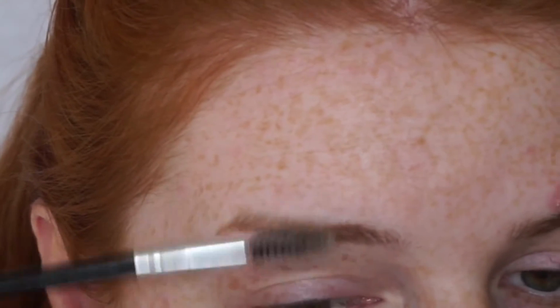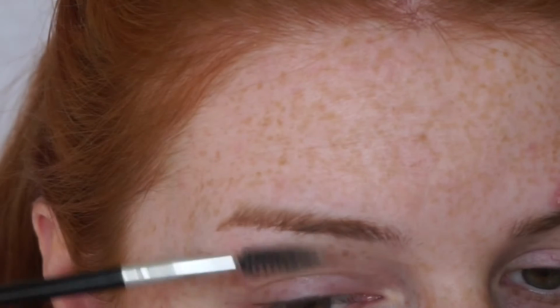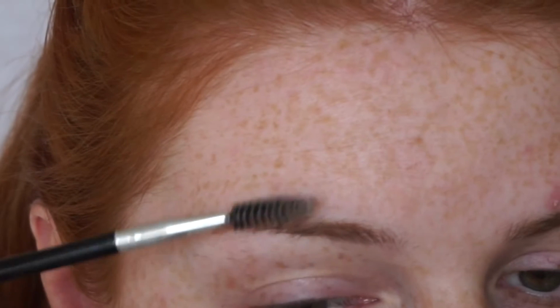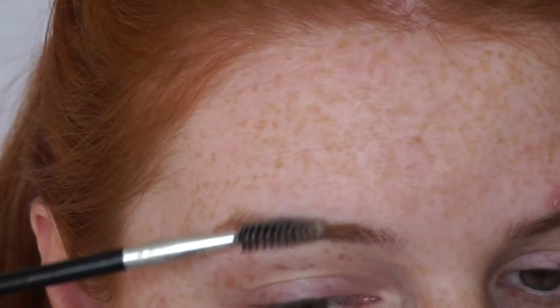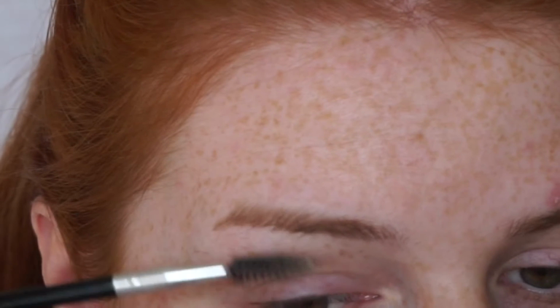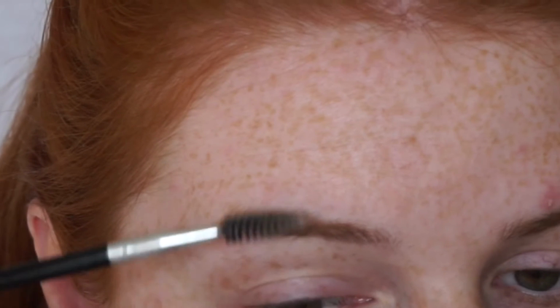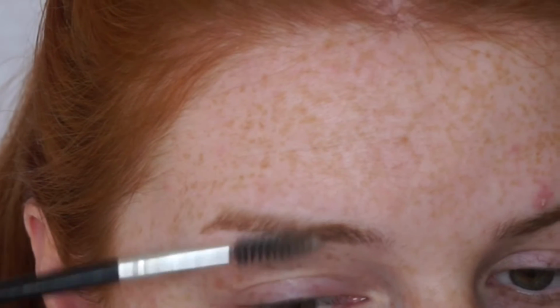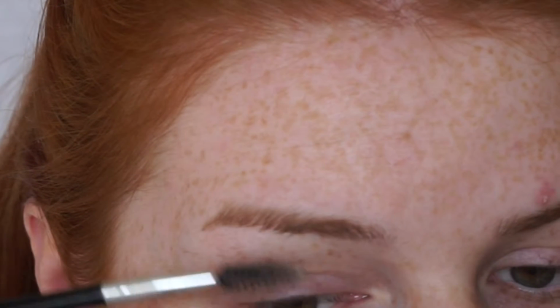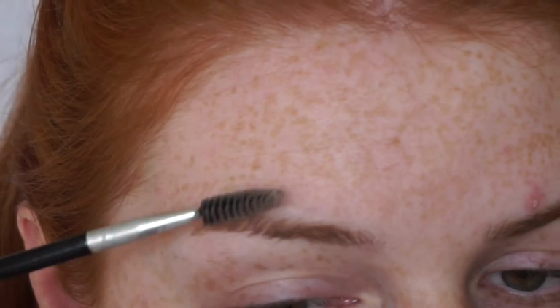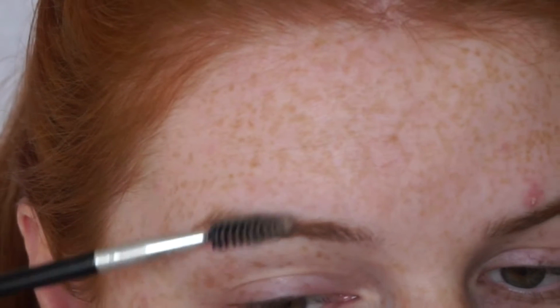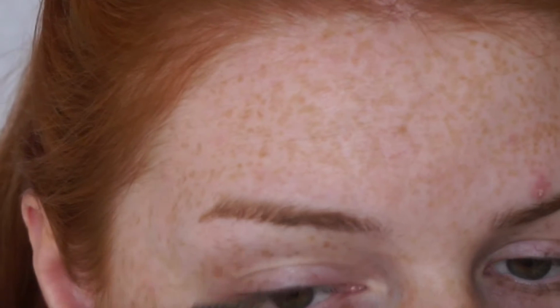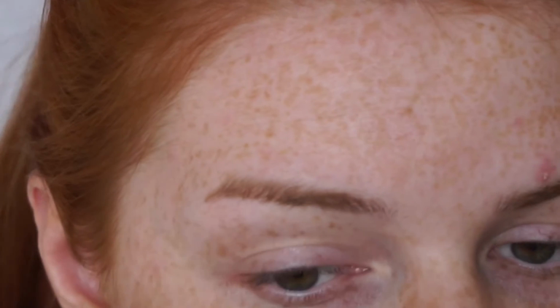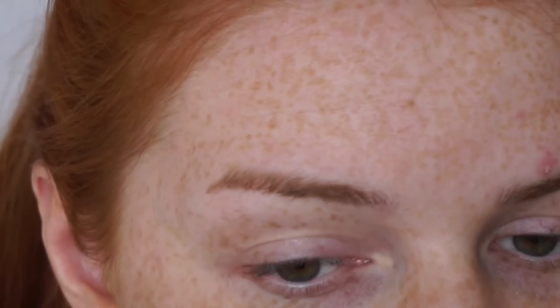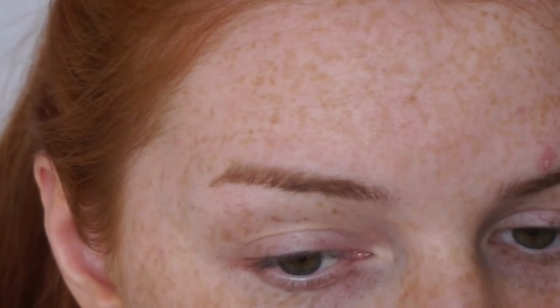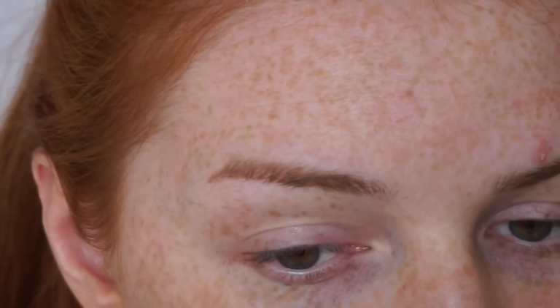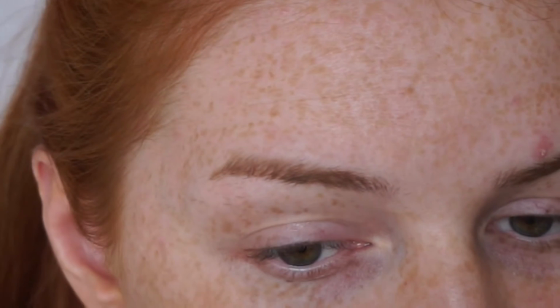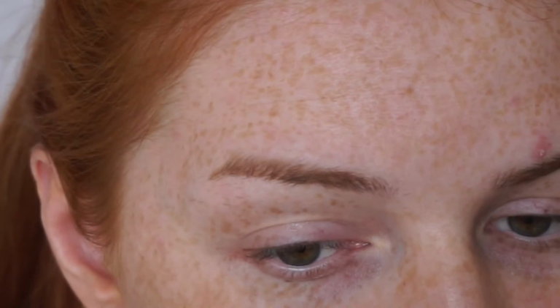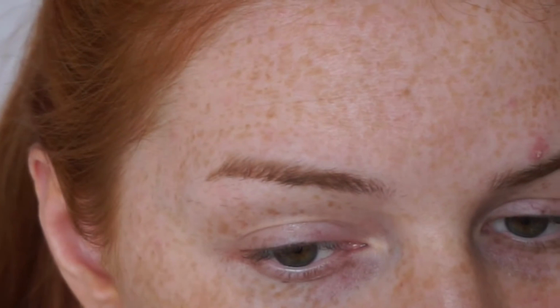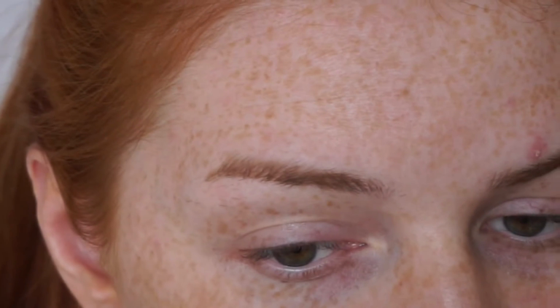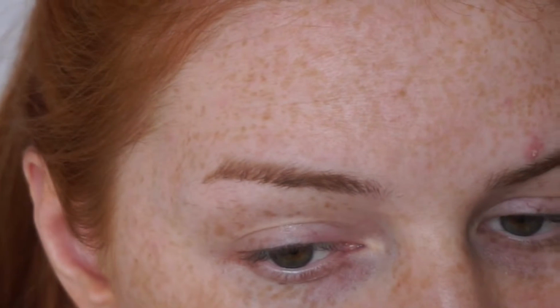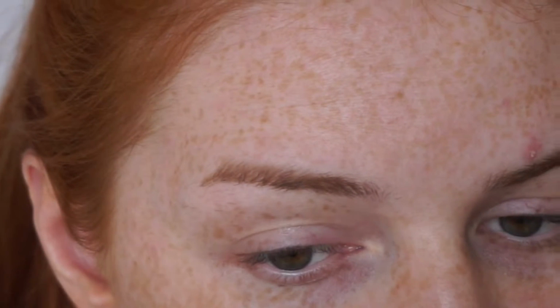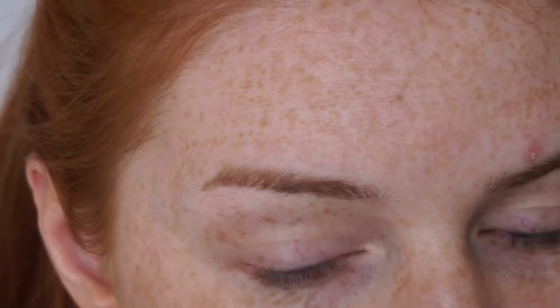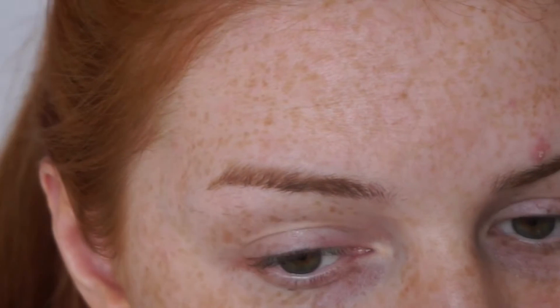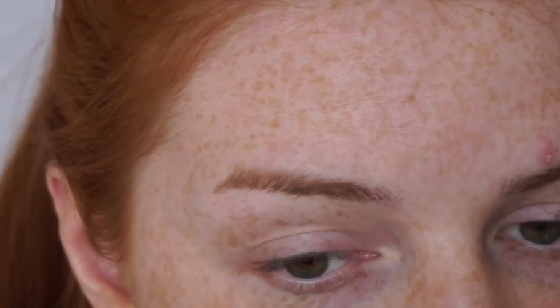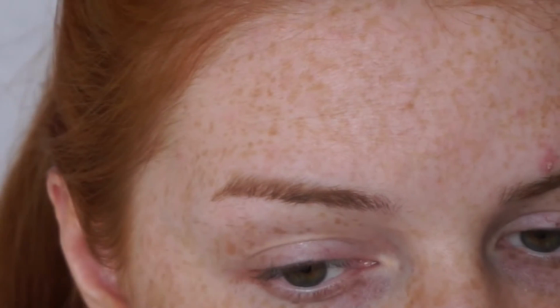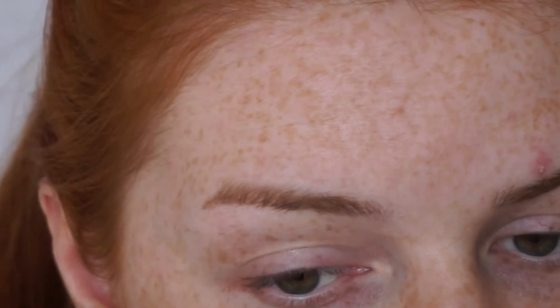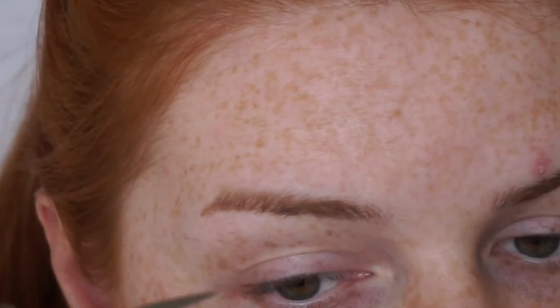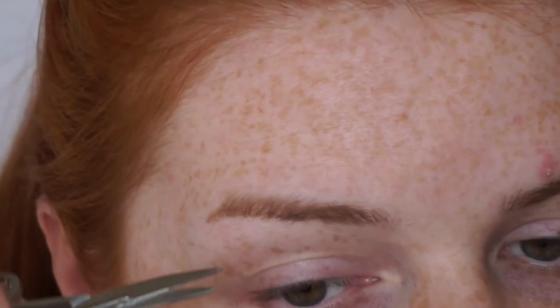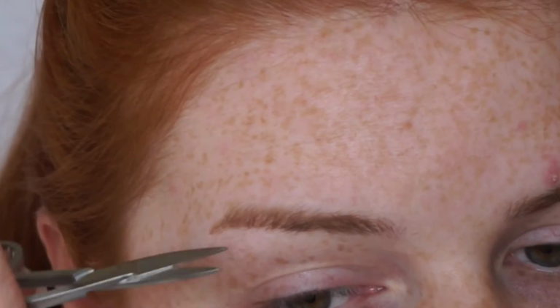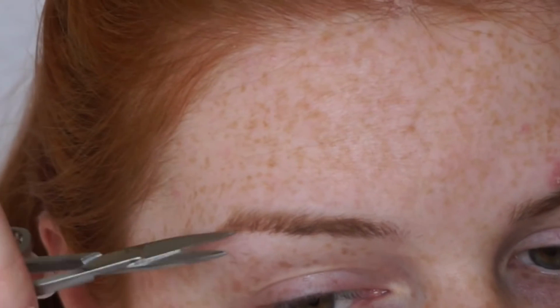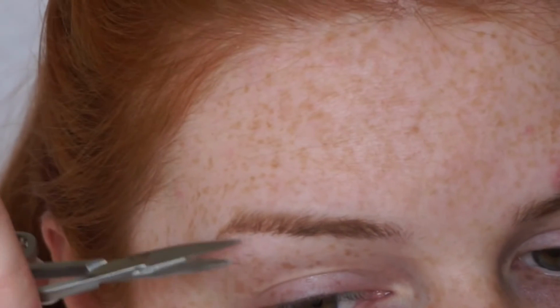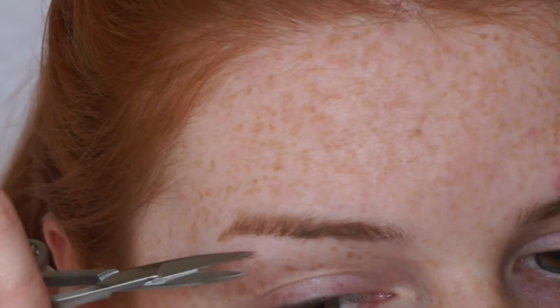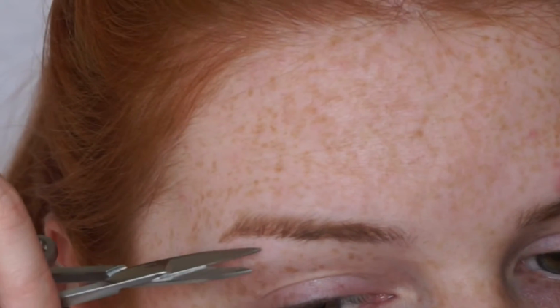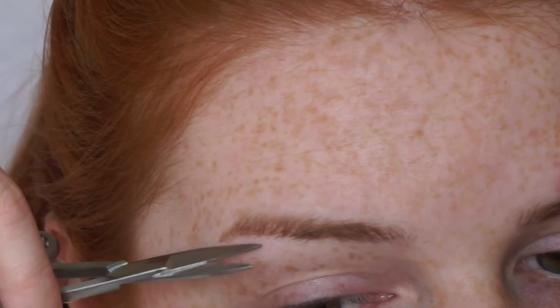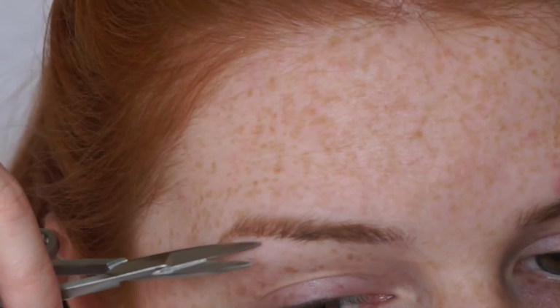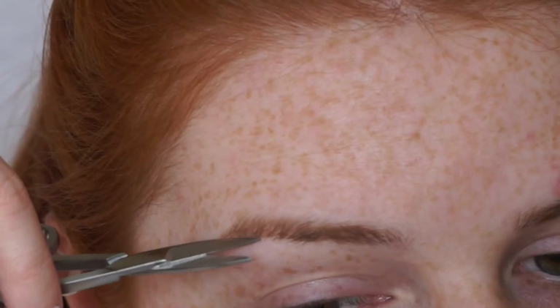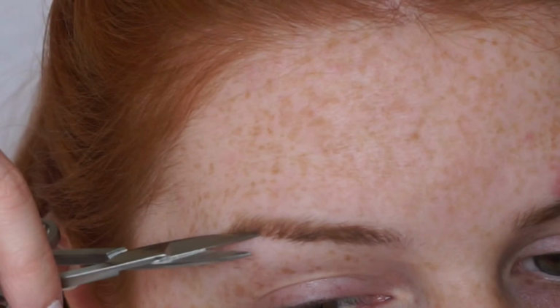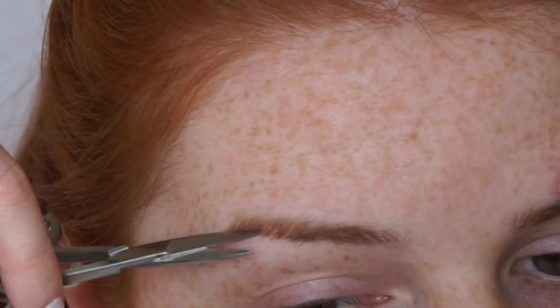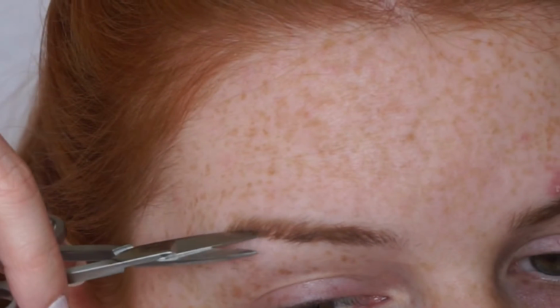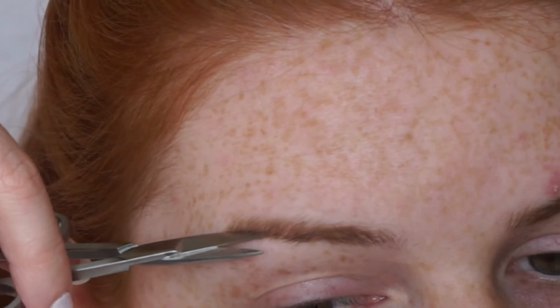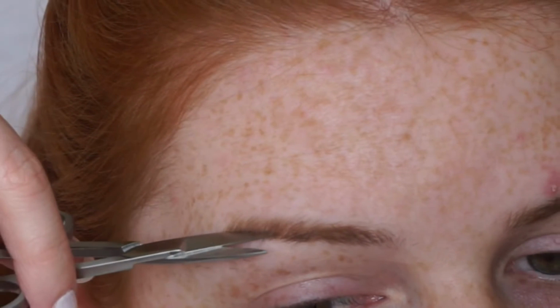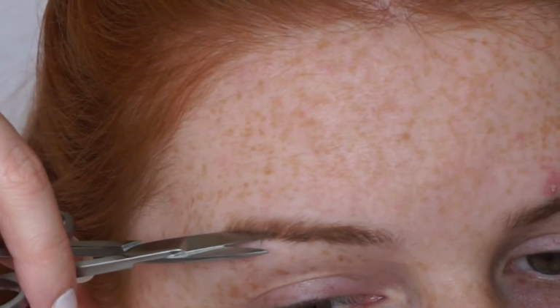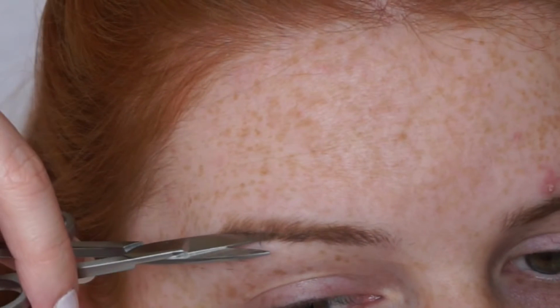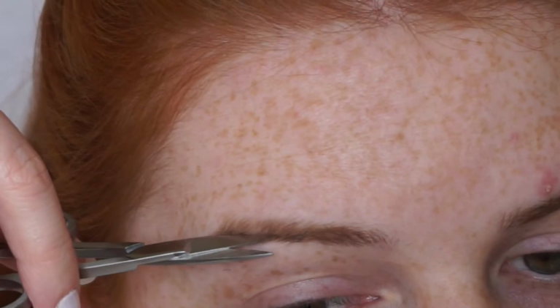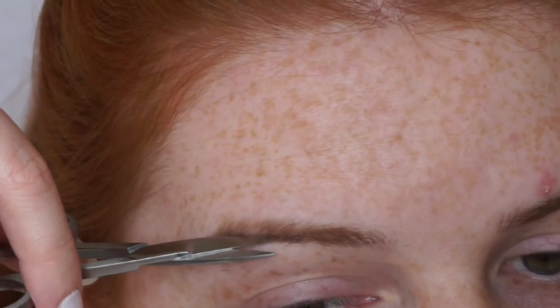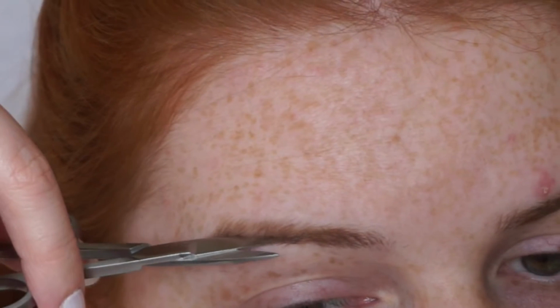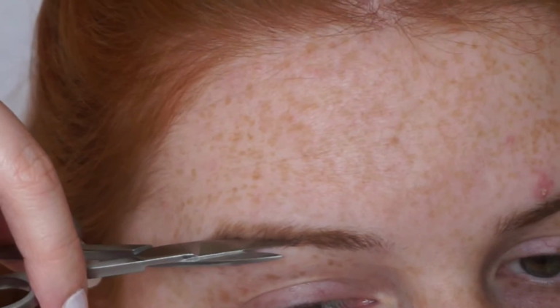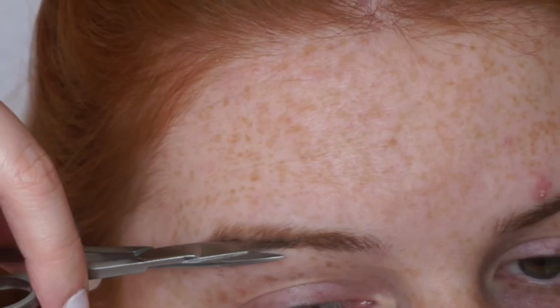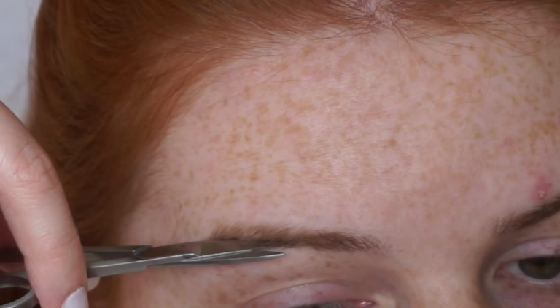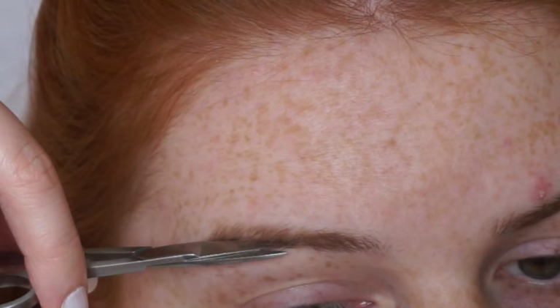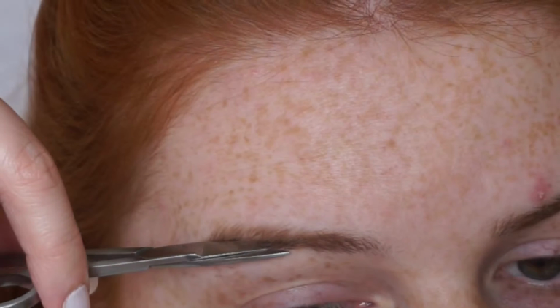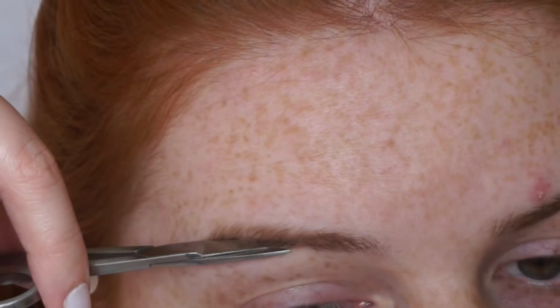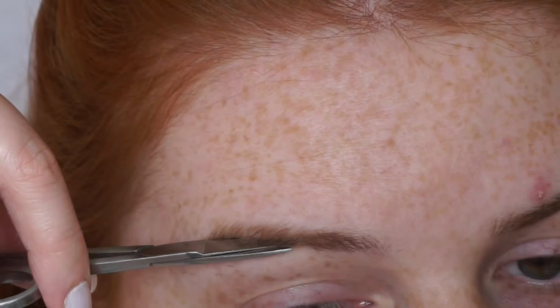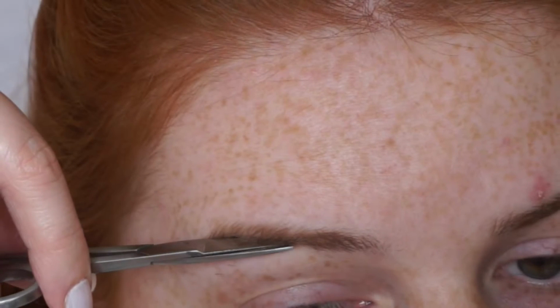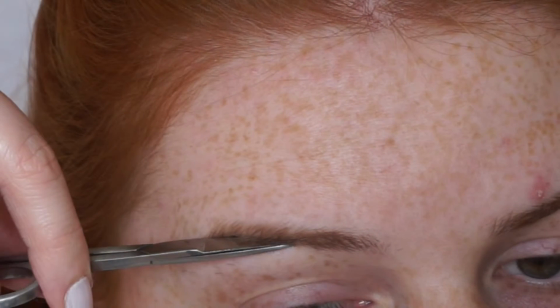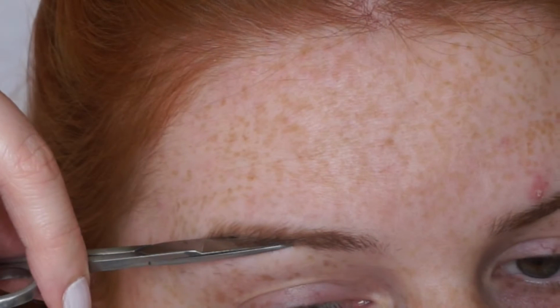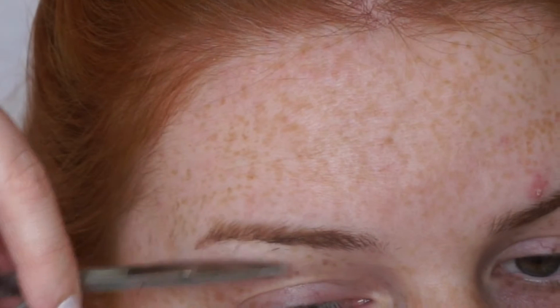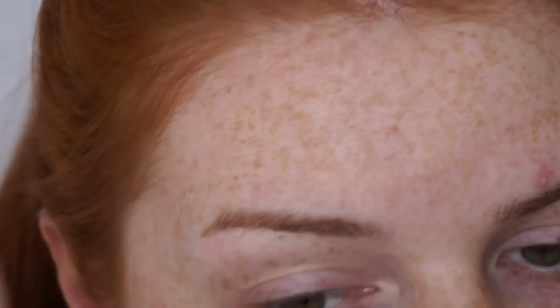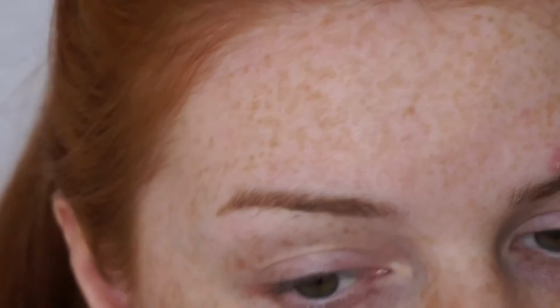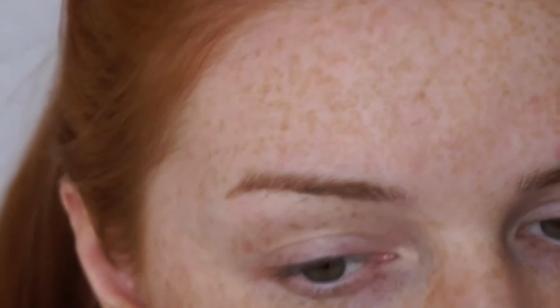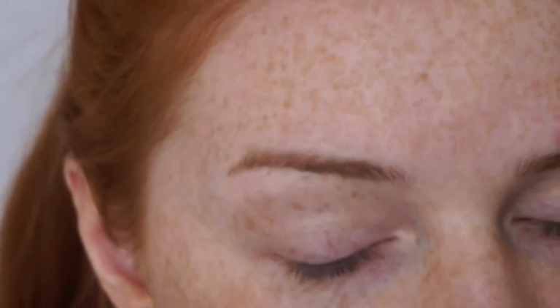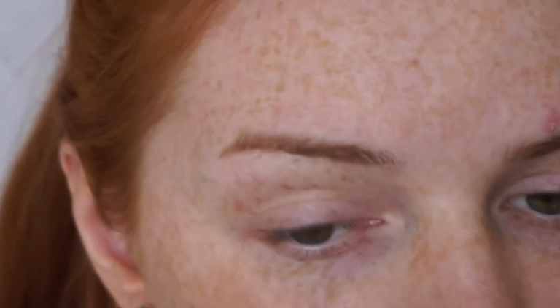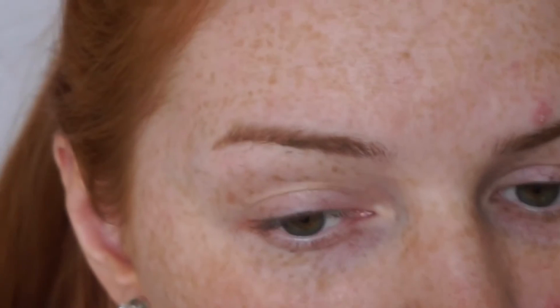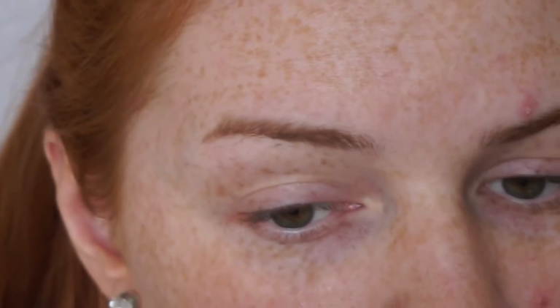Once I've finished the tail of my brow, I then brush the hairs in the middle third of my brow down and just trim them as well.